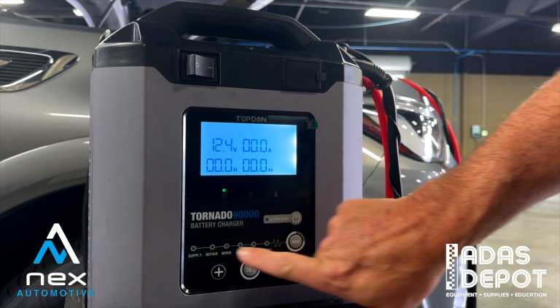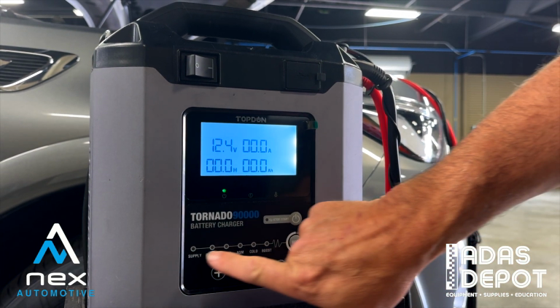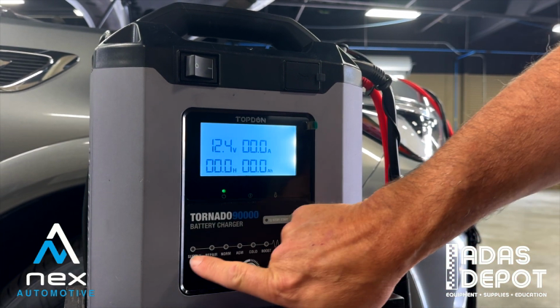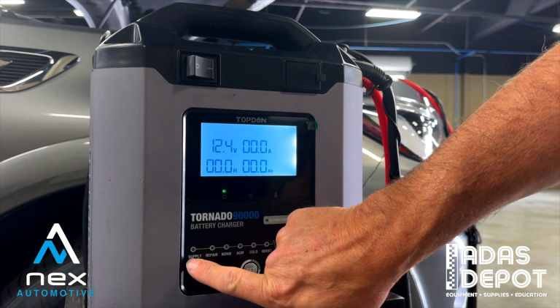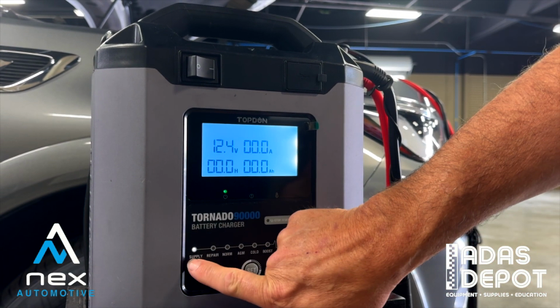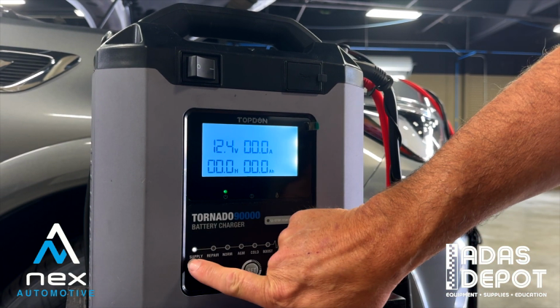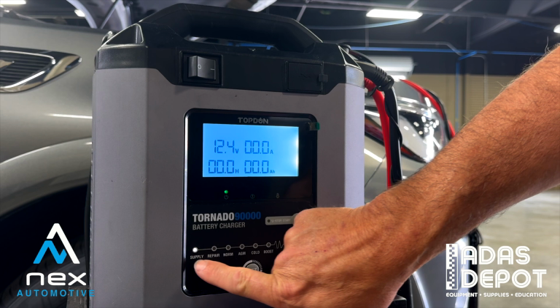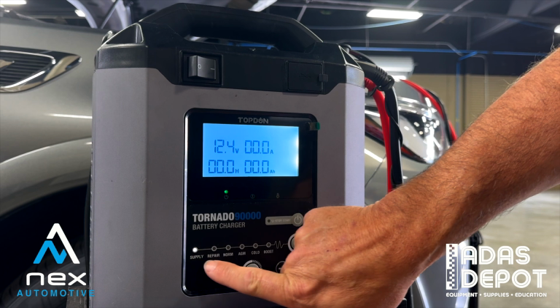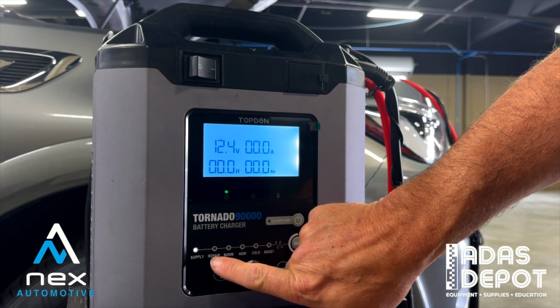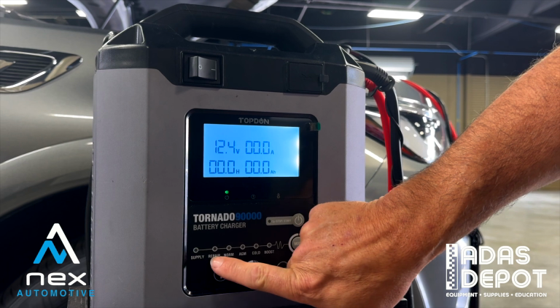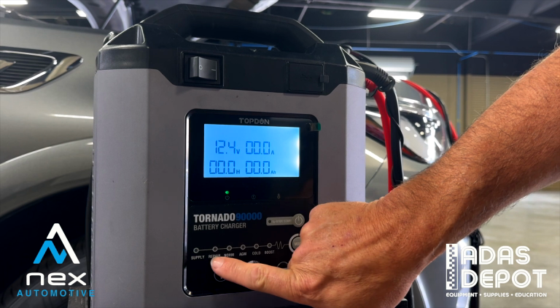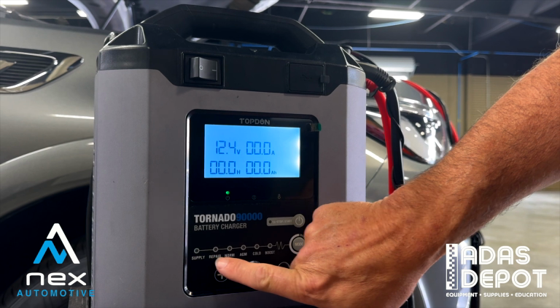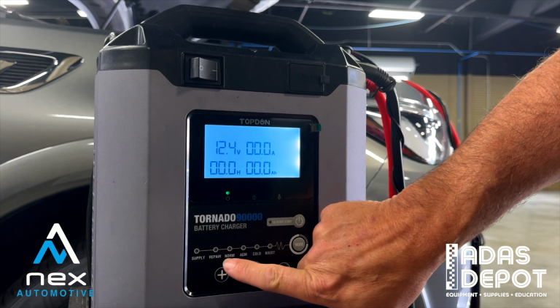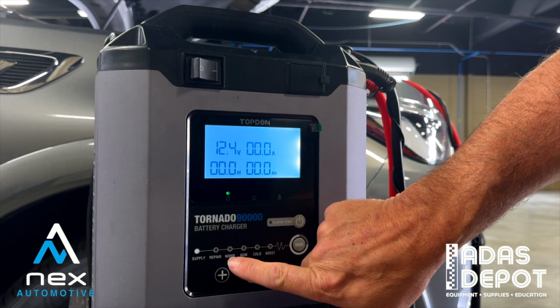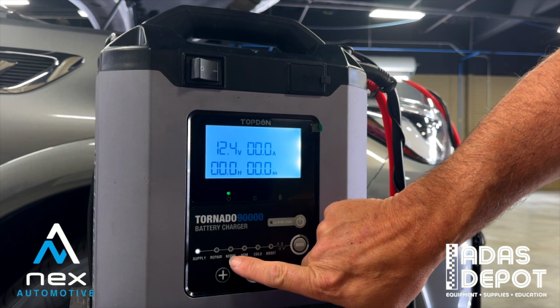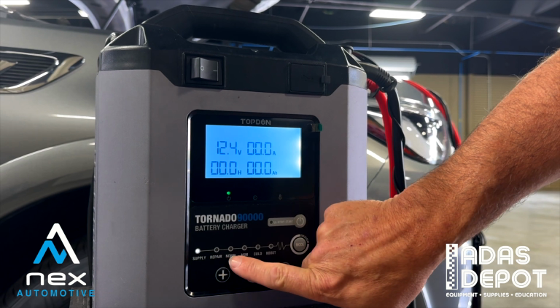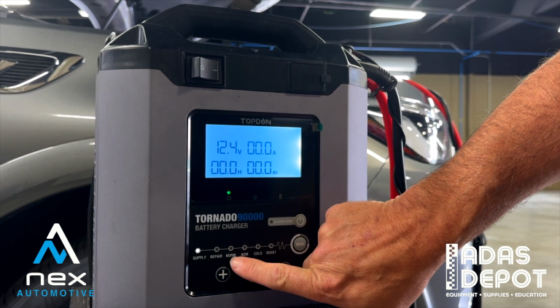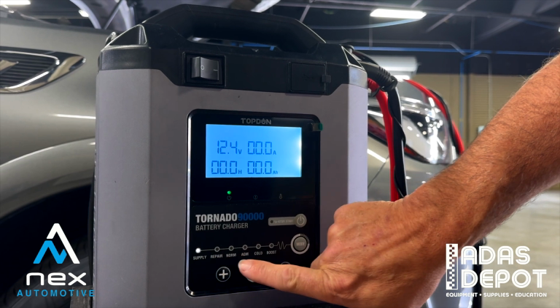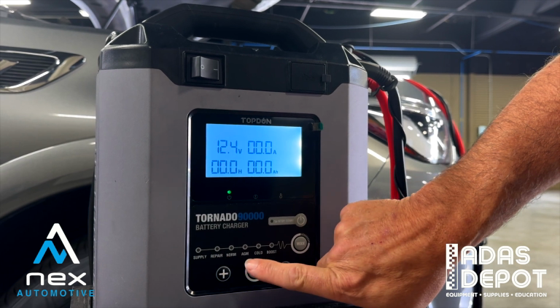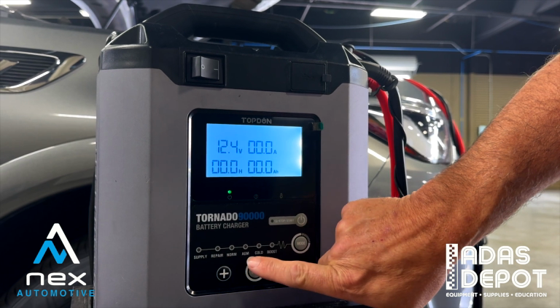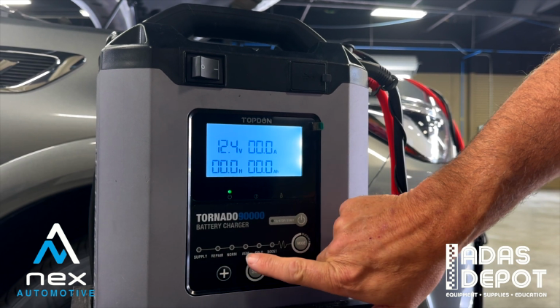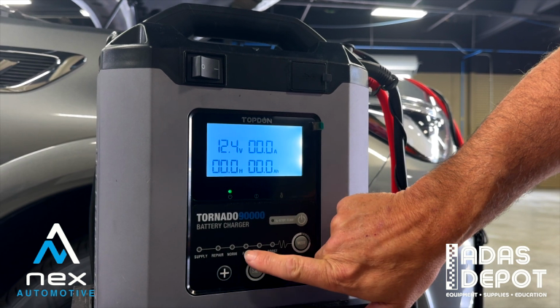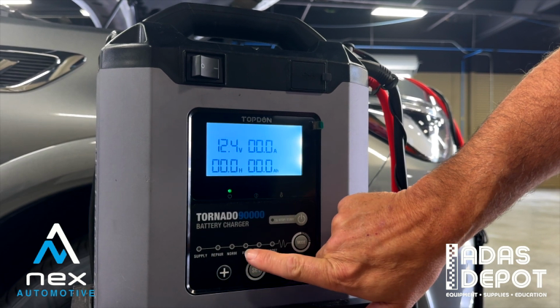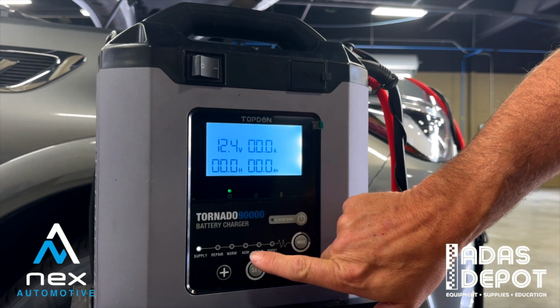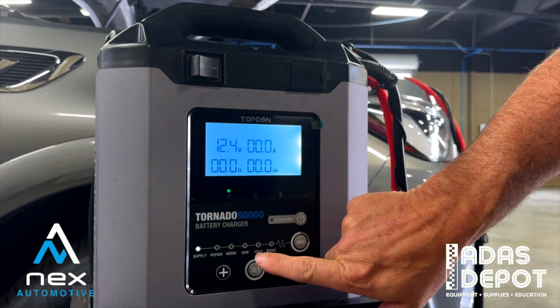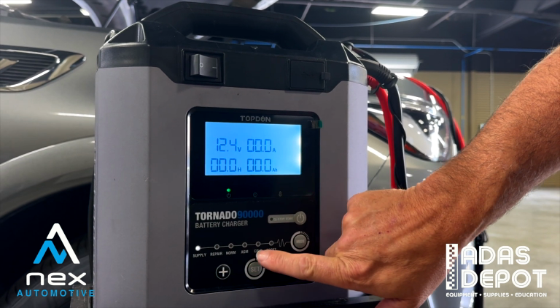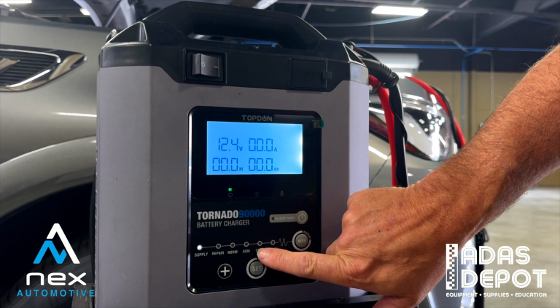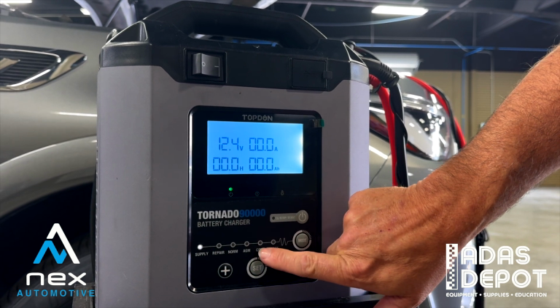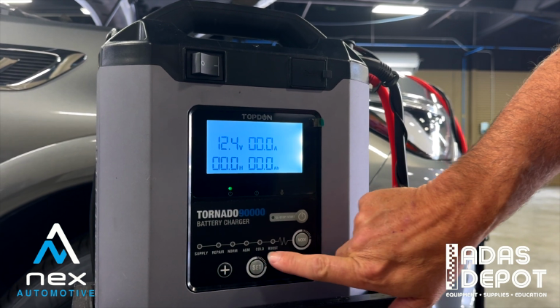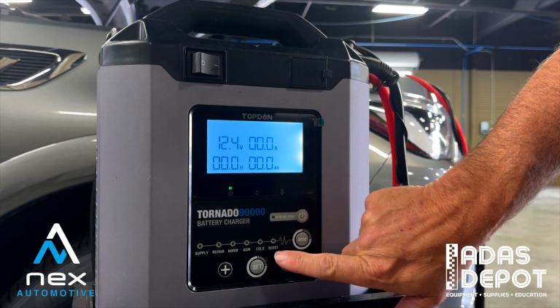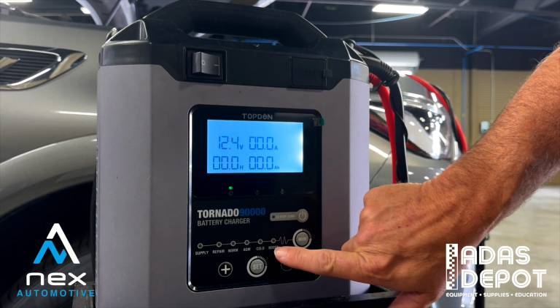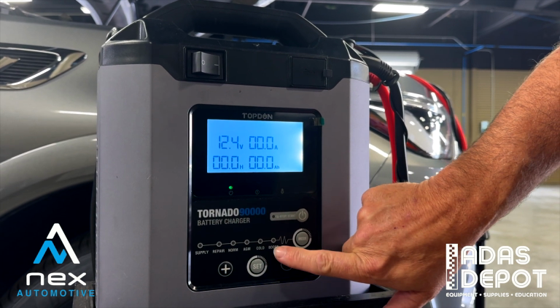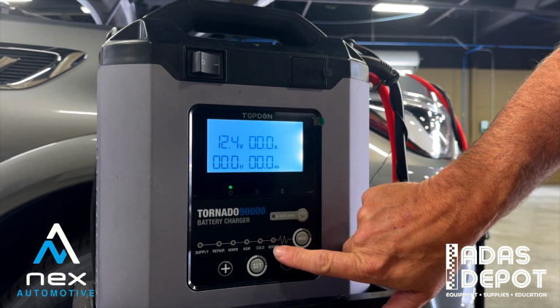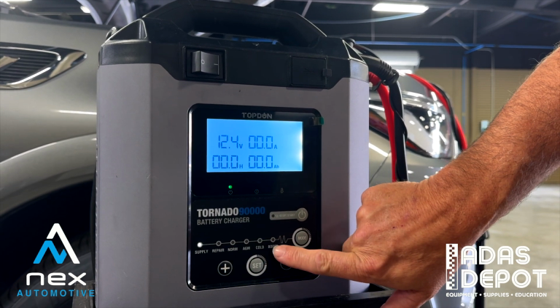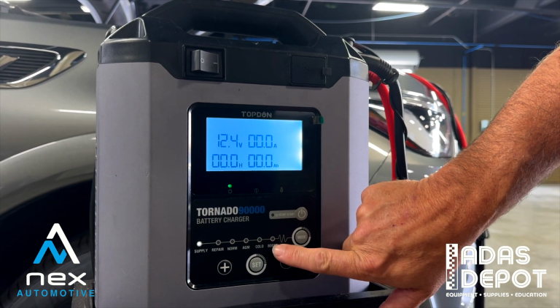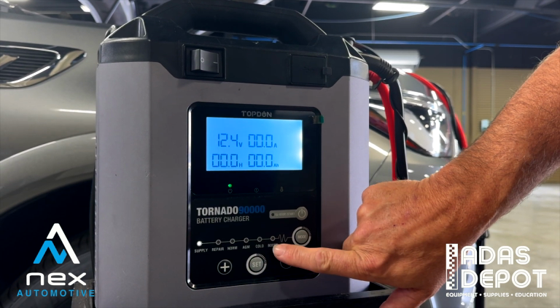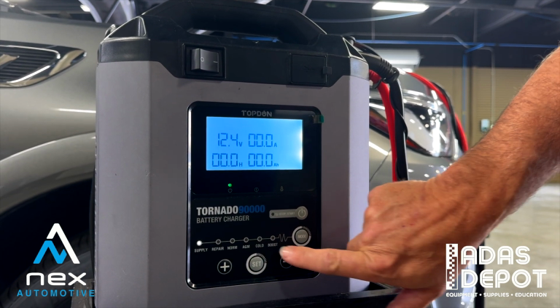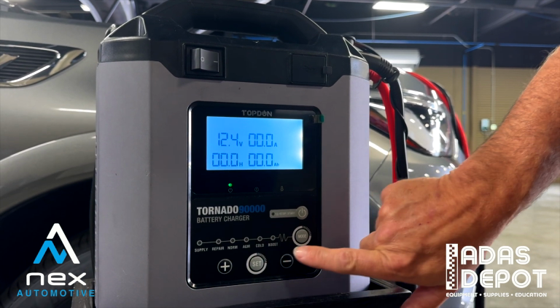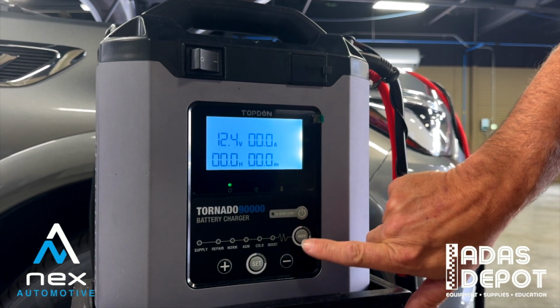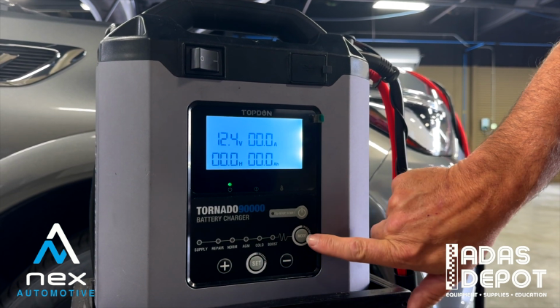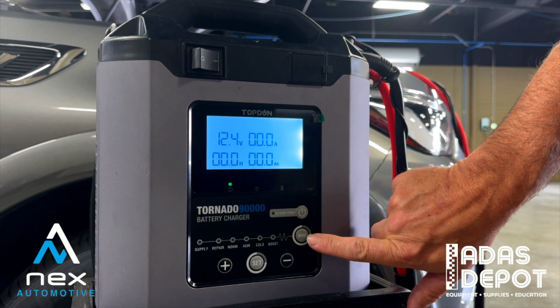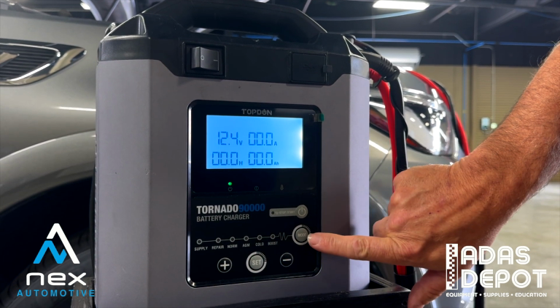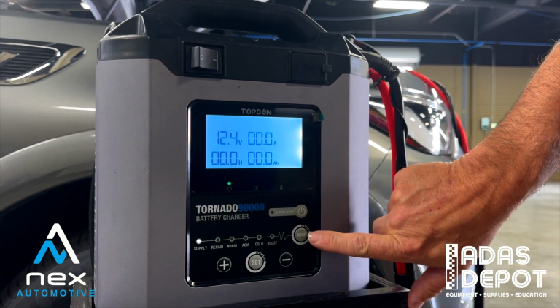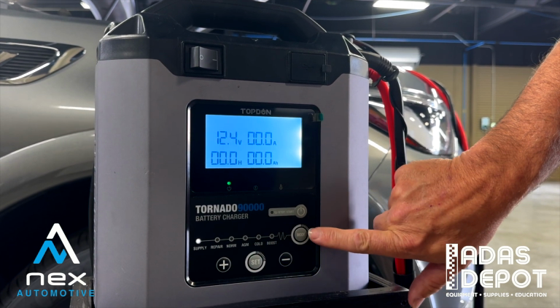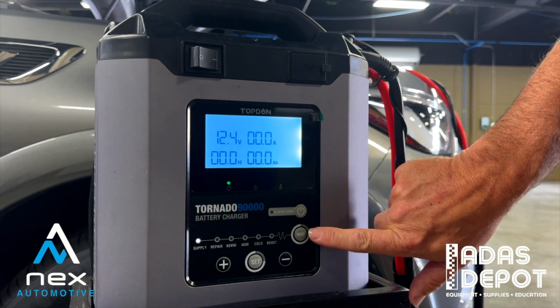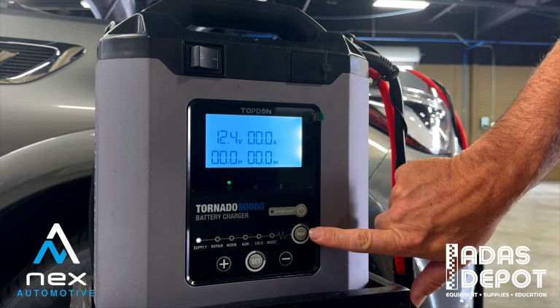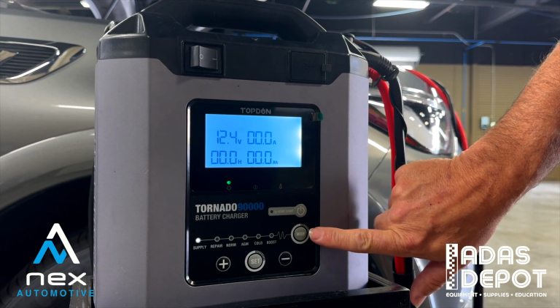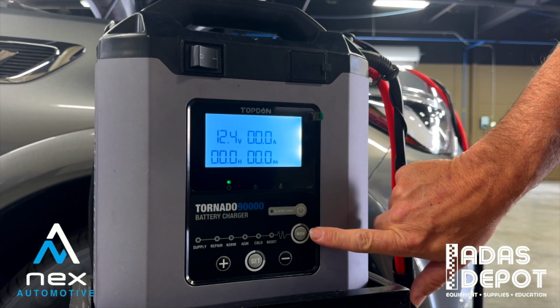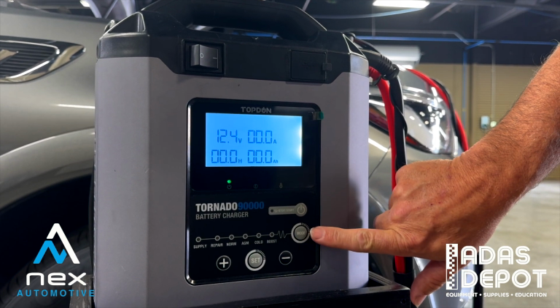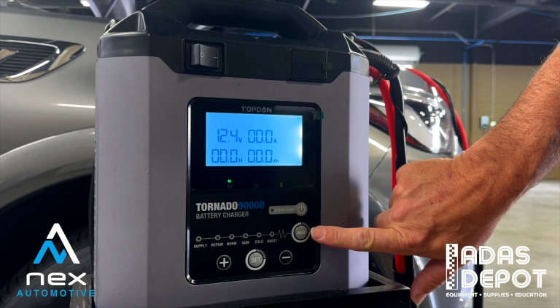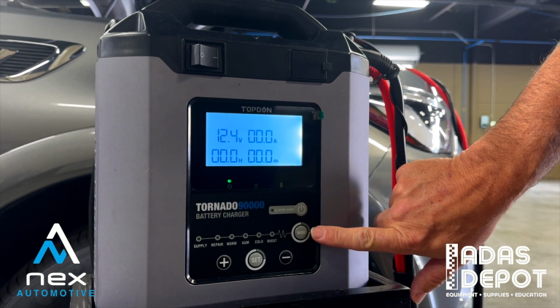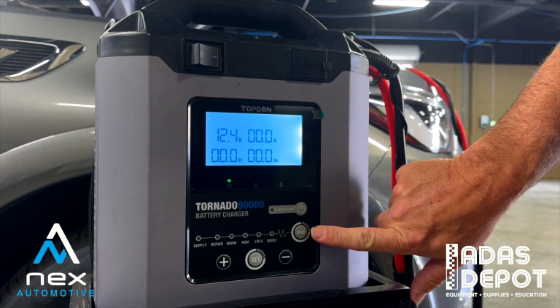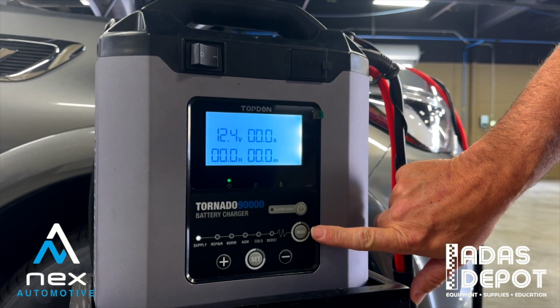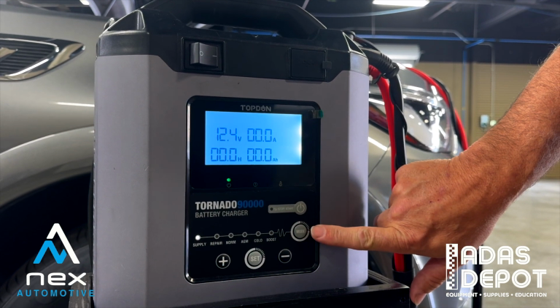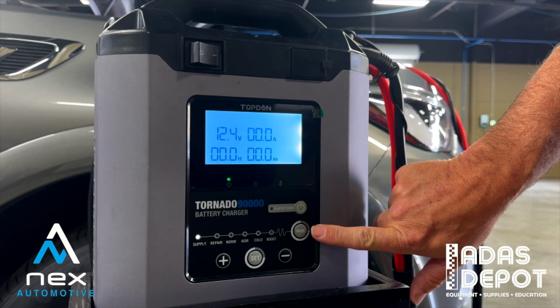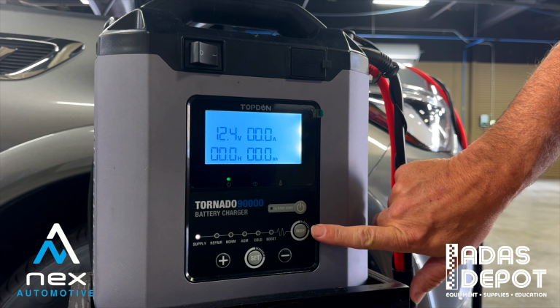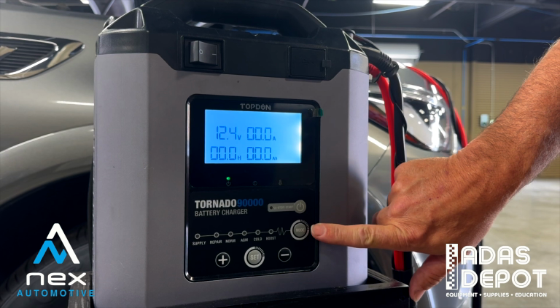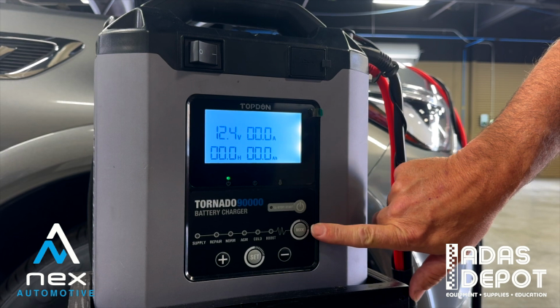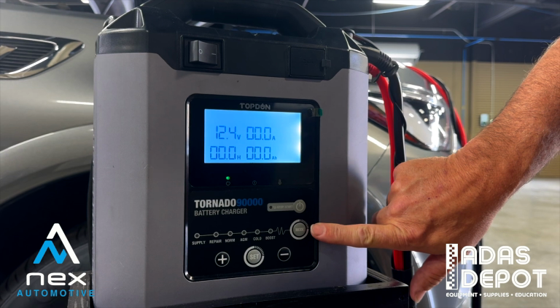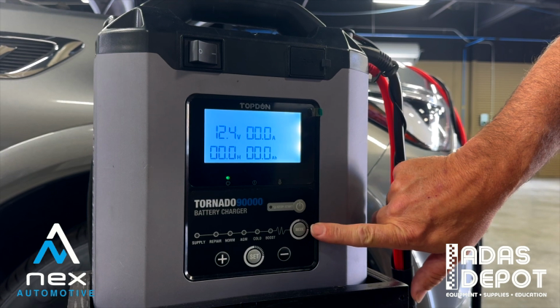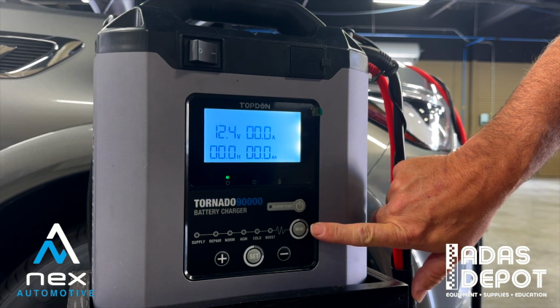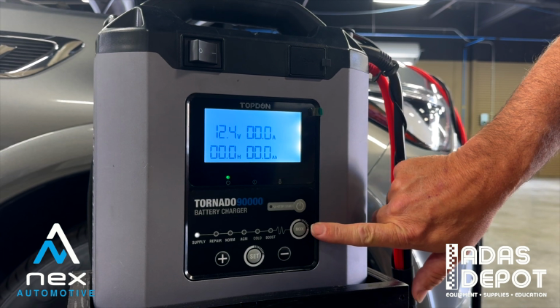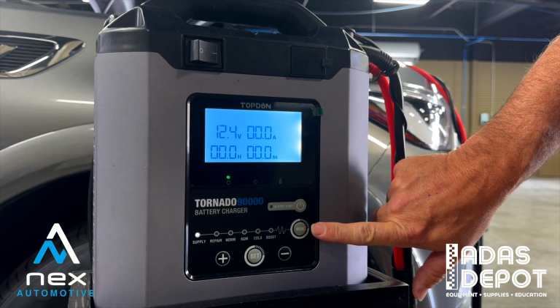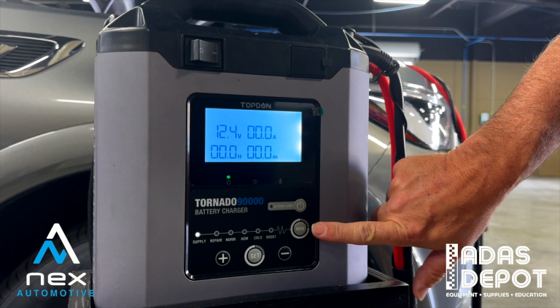So we have indicator lights: supply, repair, normal, AMG, cold, and boost. You can use the mode switch to switch back and forth between the two.